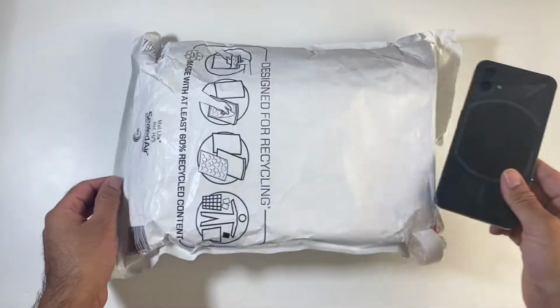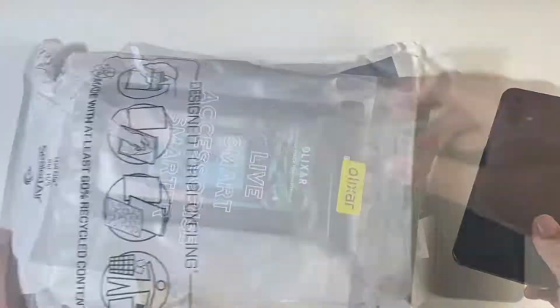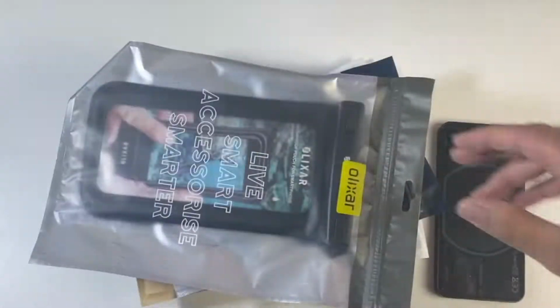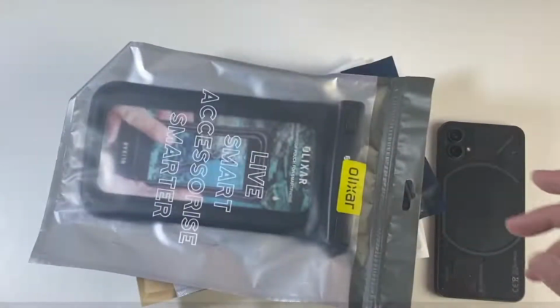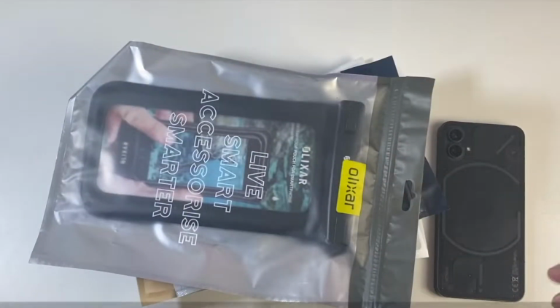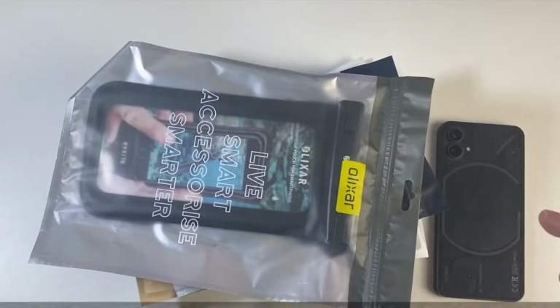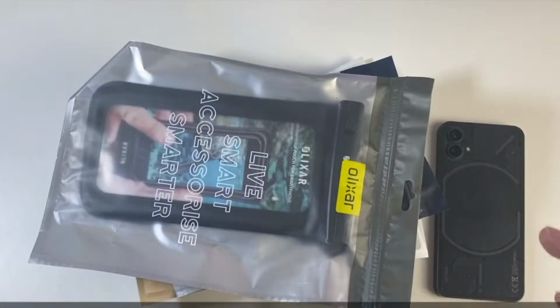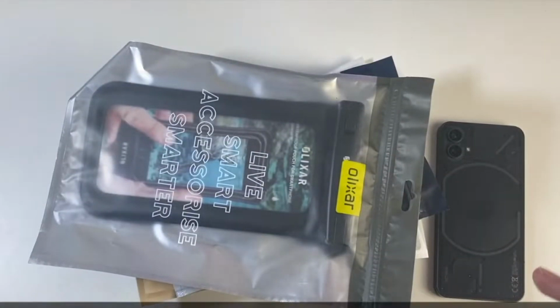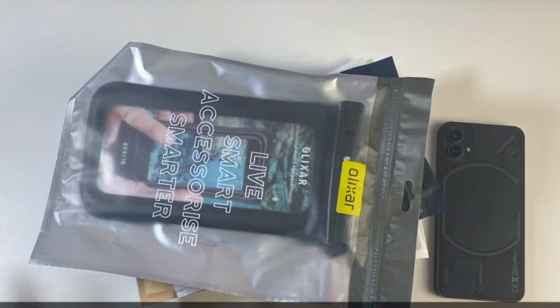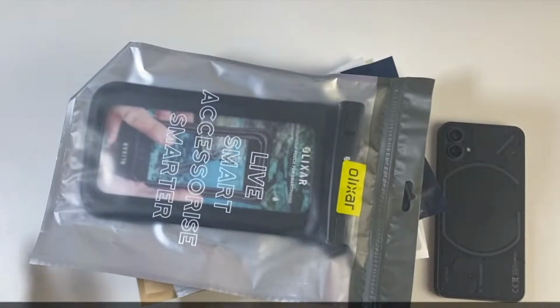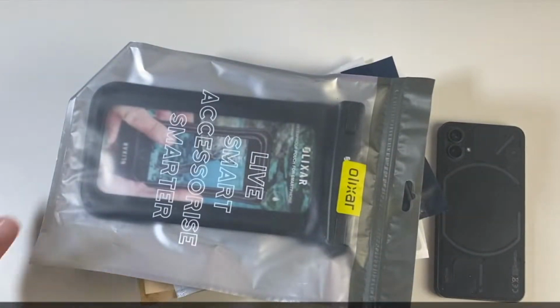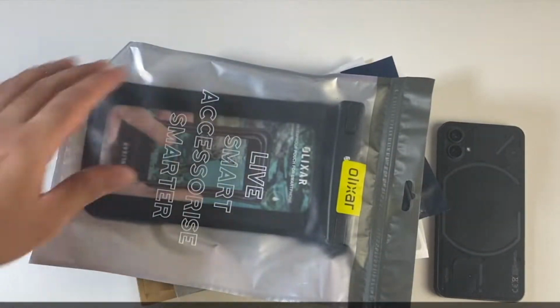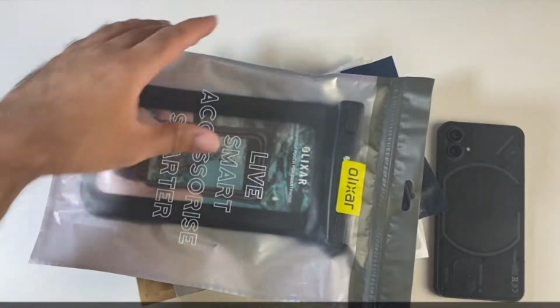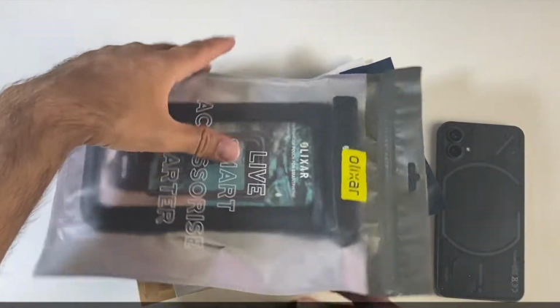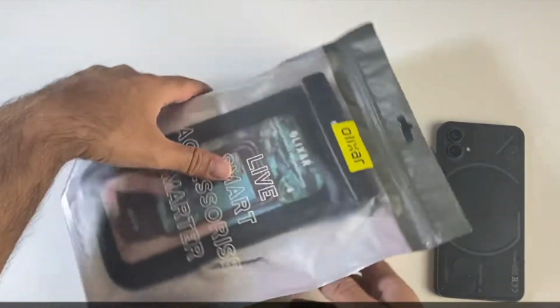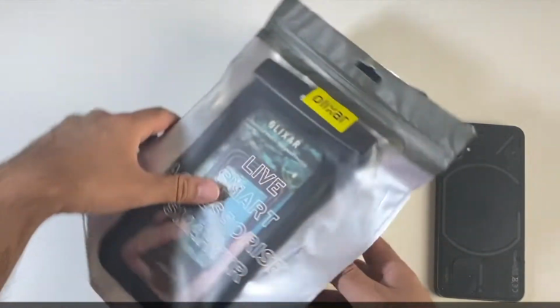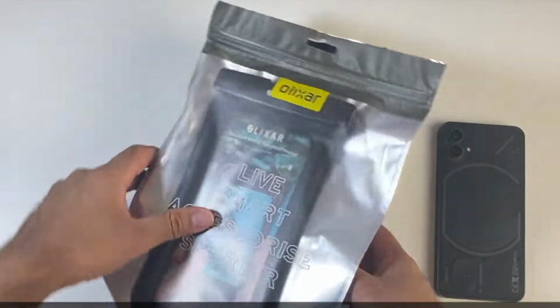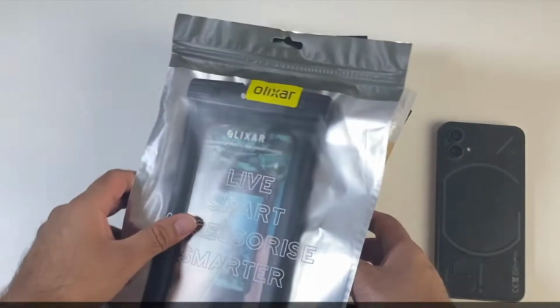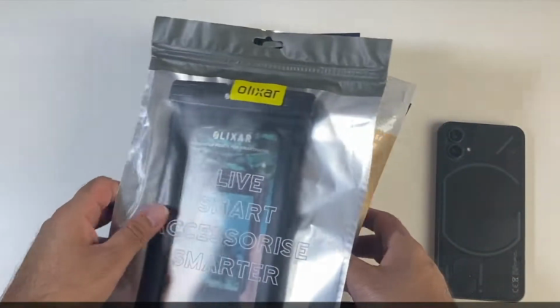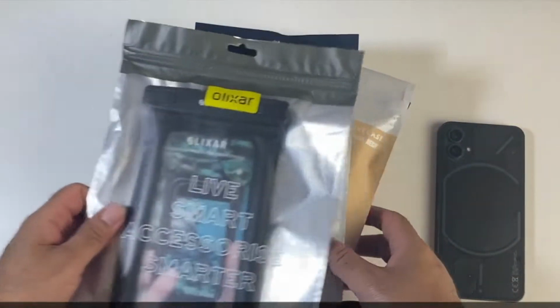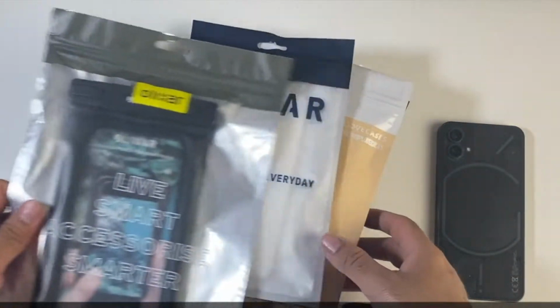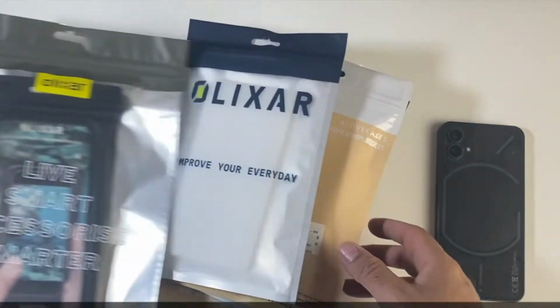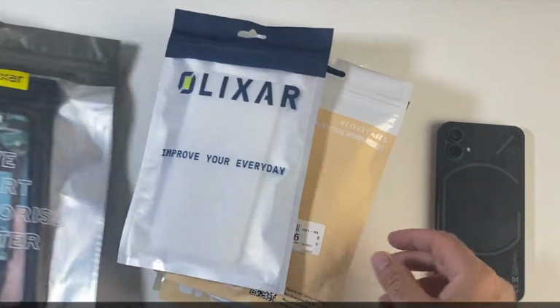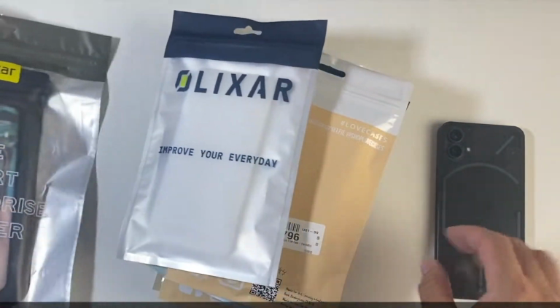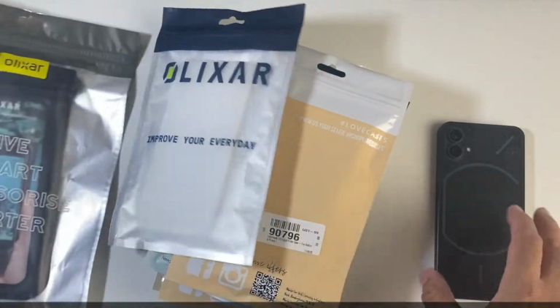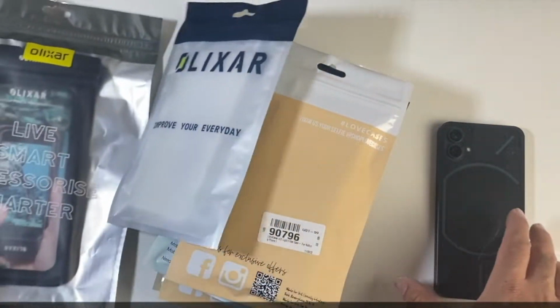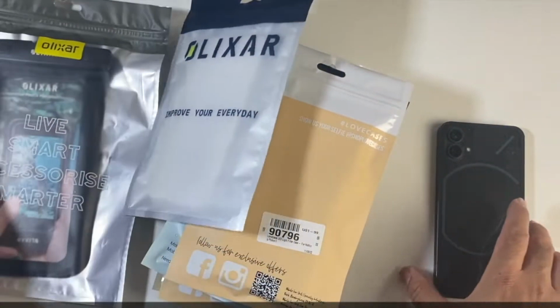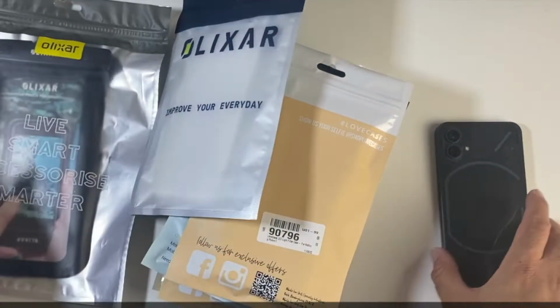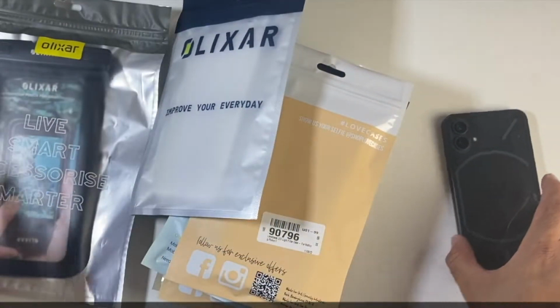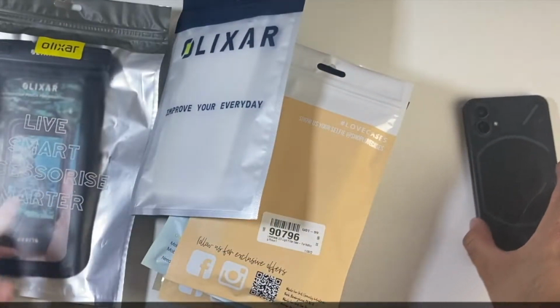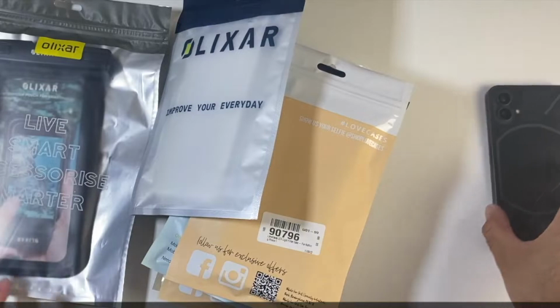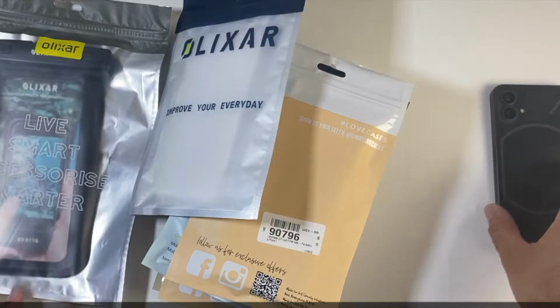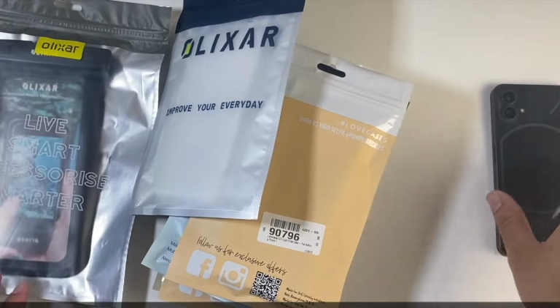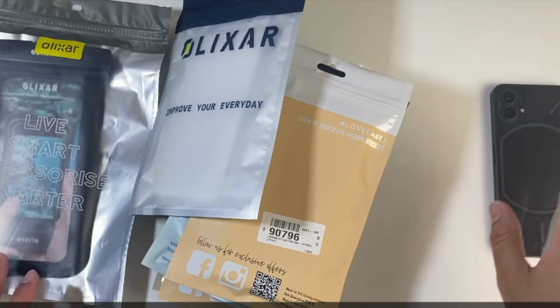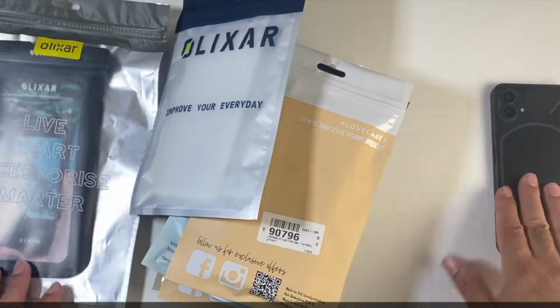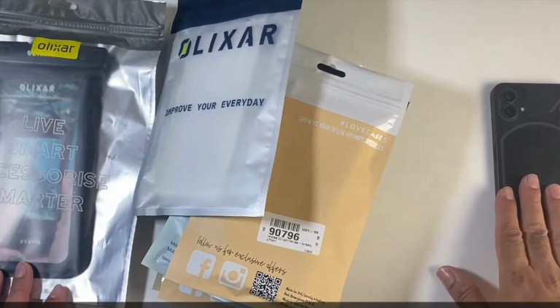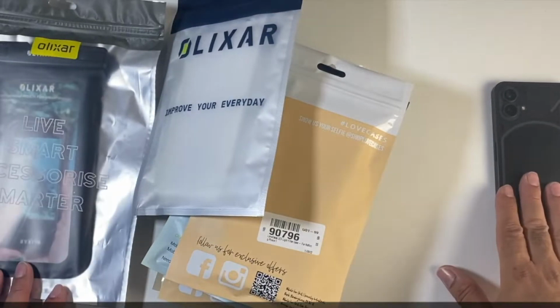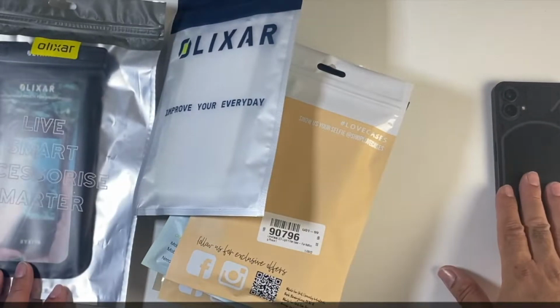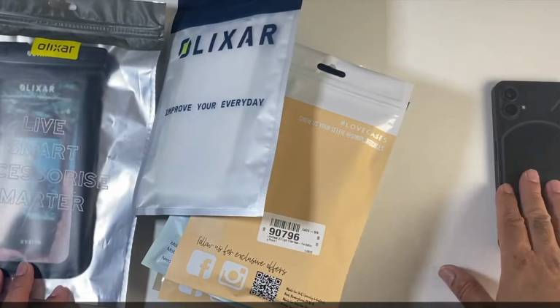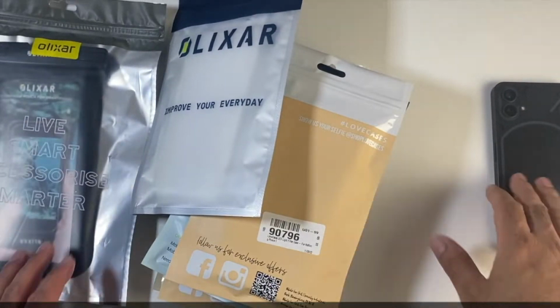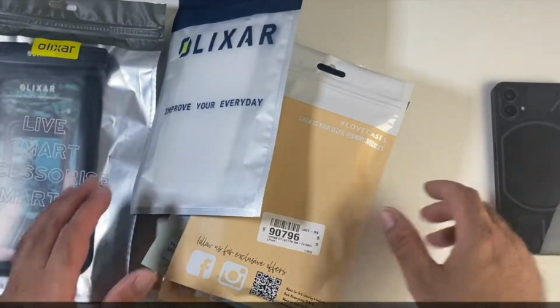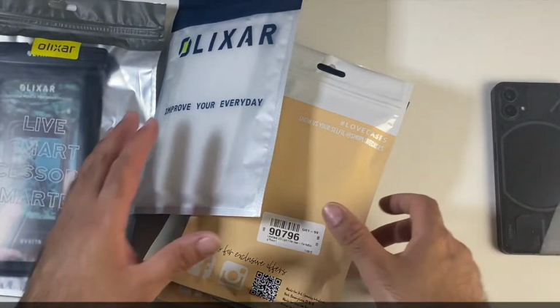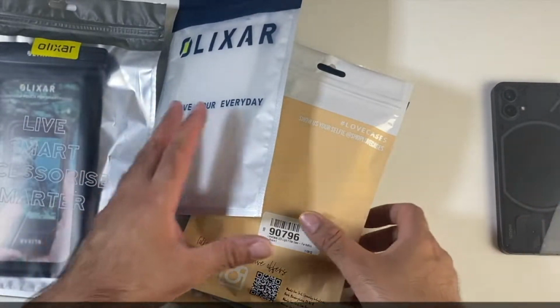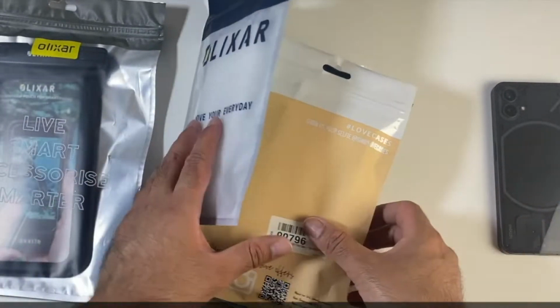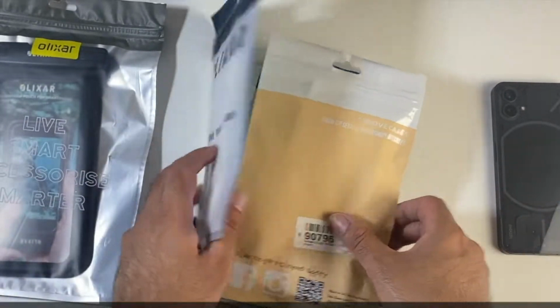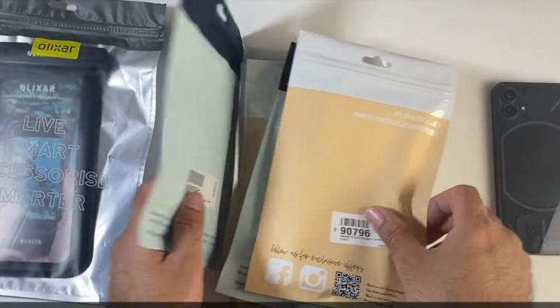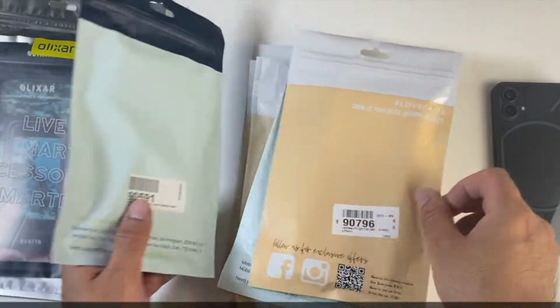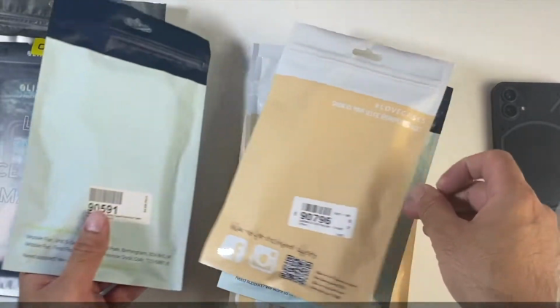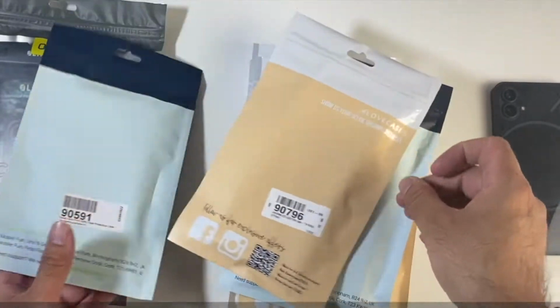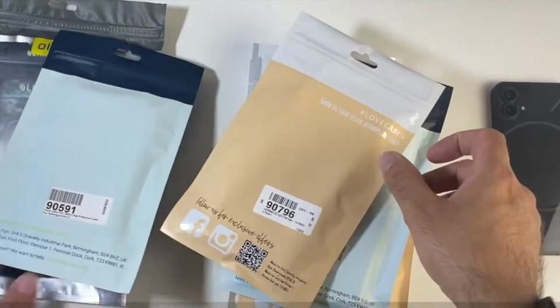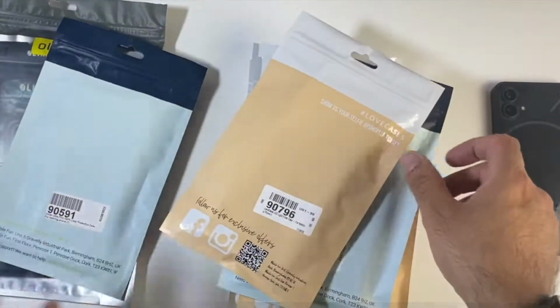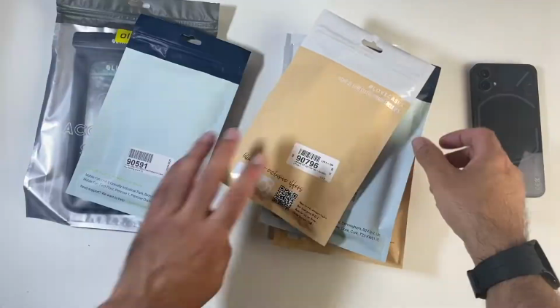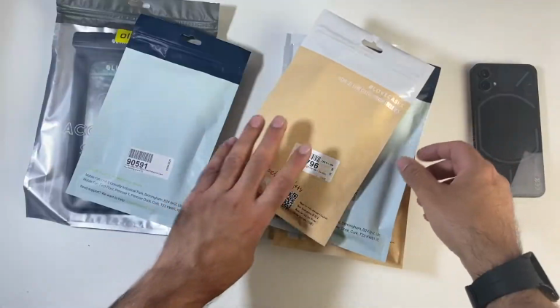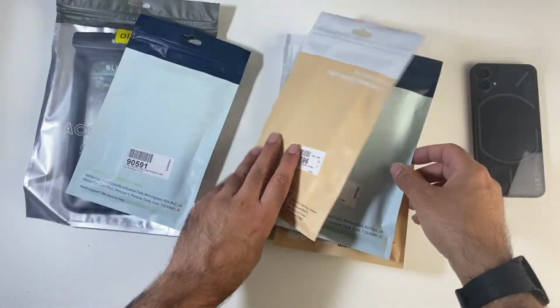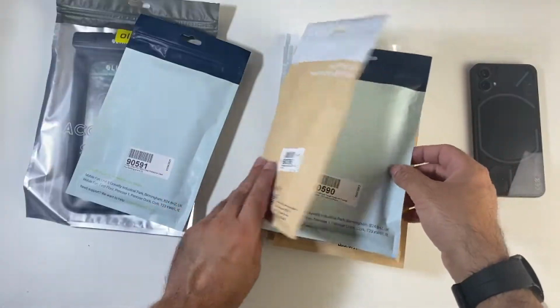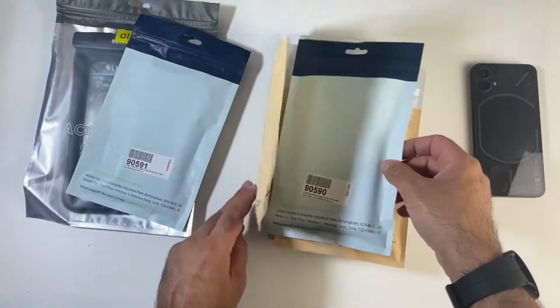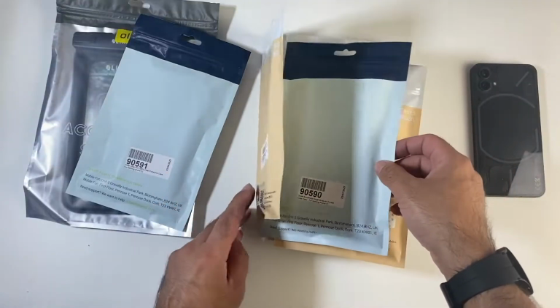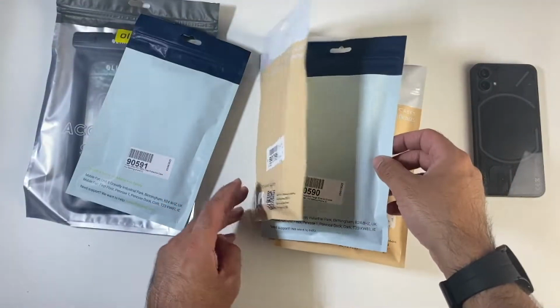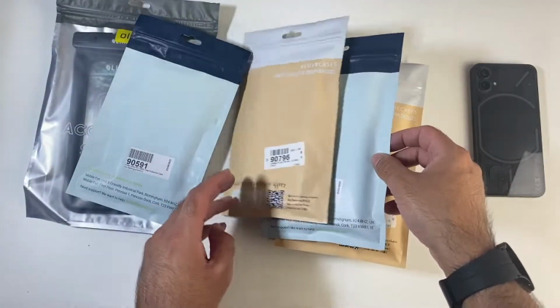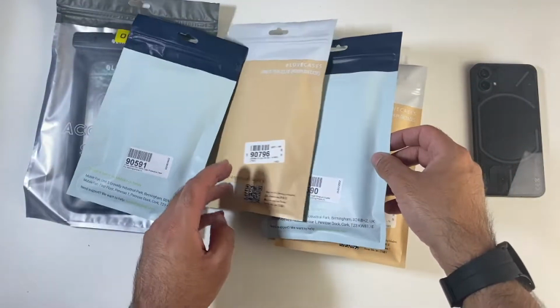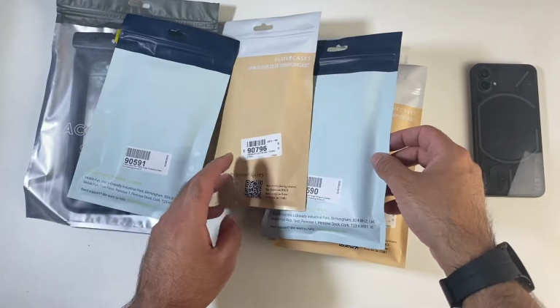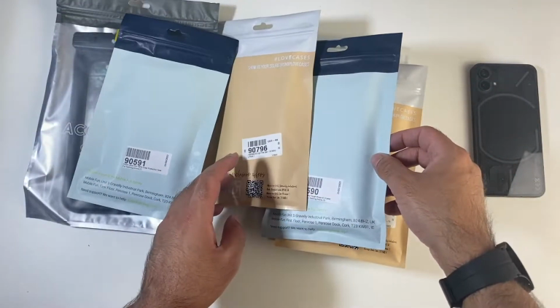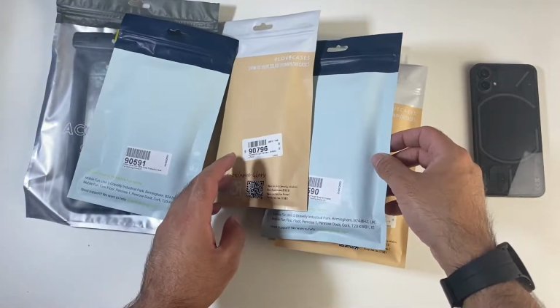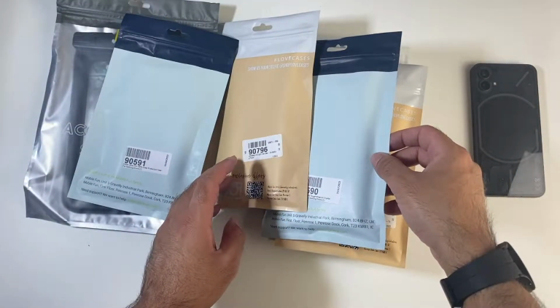Mobile Phone has sent me over a whole bunch of cases especially for the Nothing Phone 1, so let's quickly check them out.